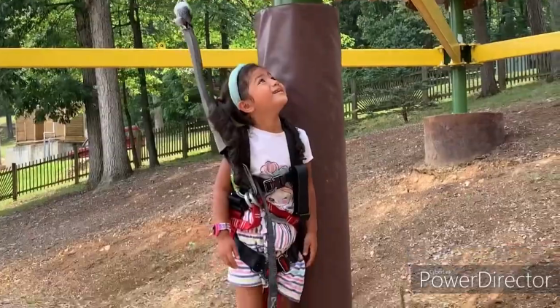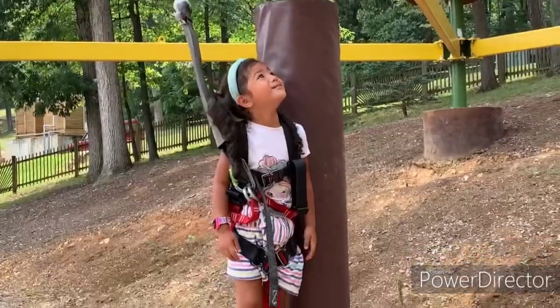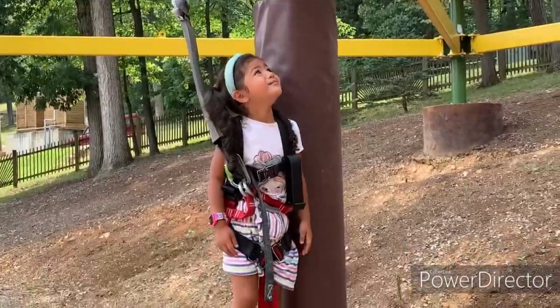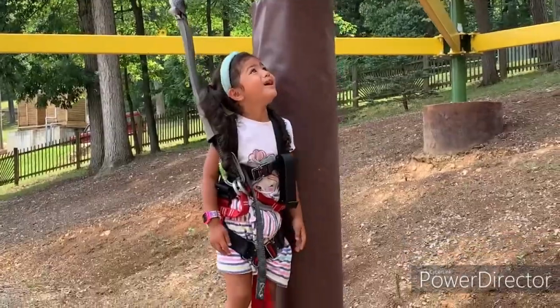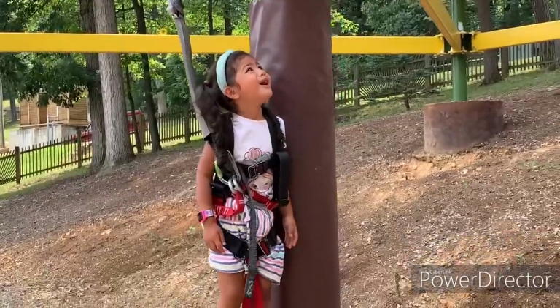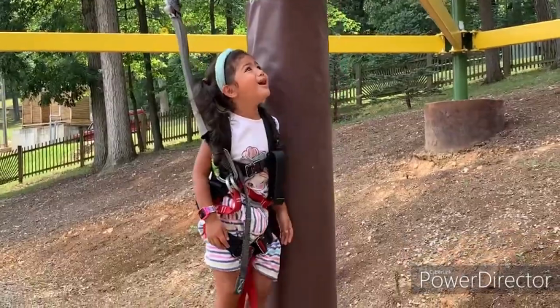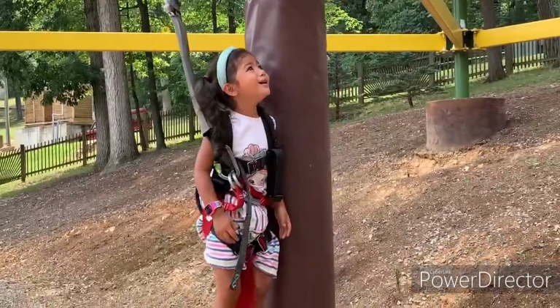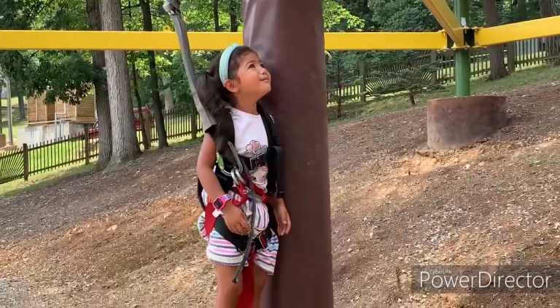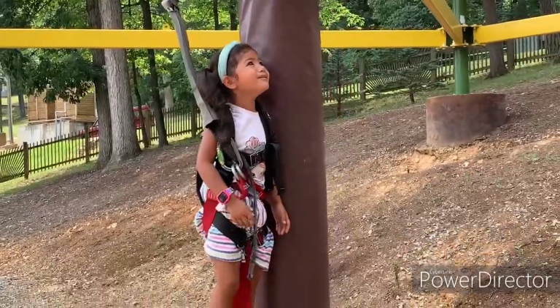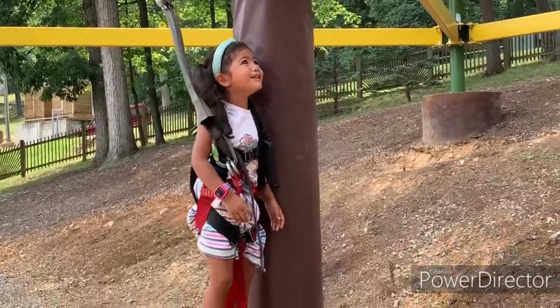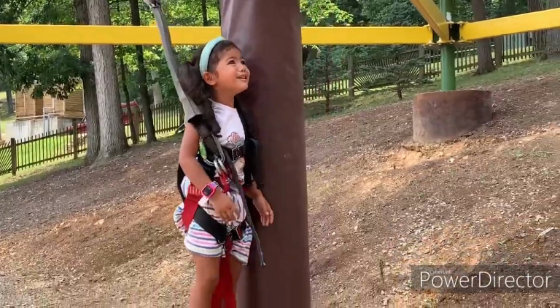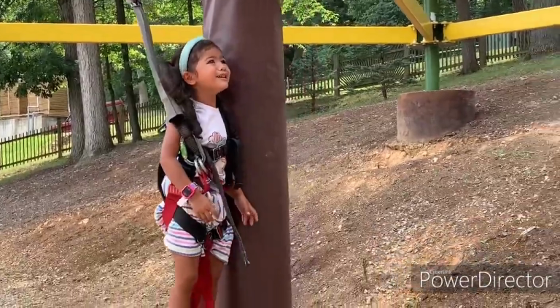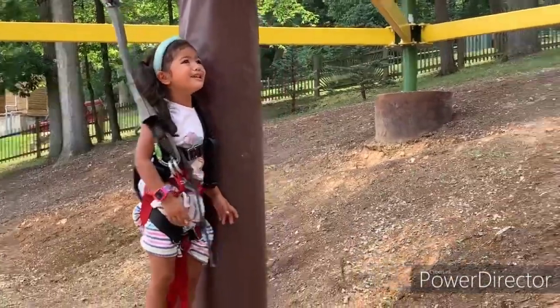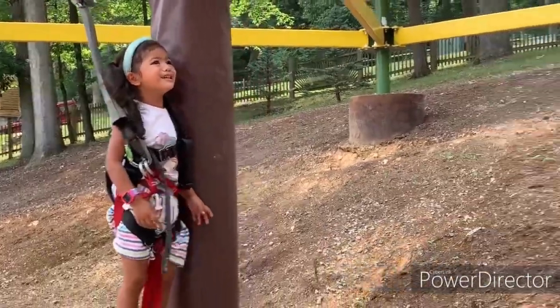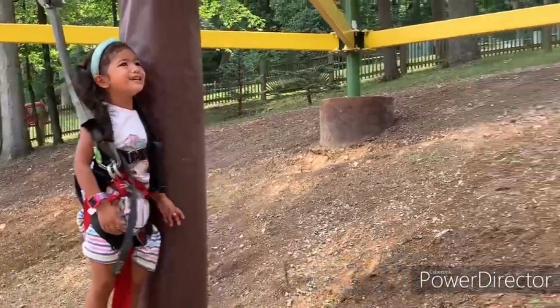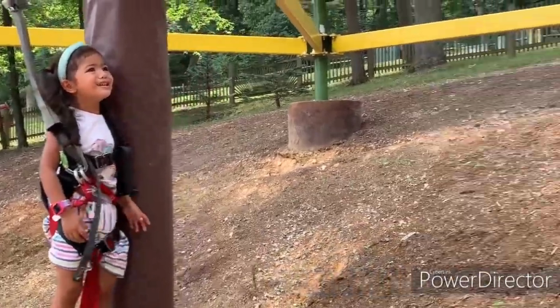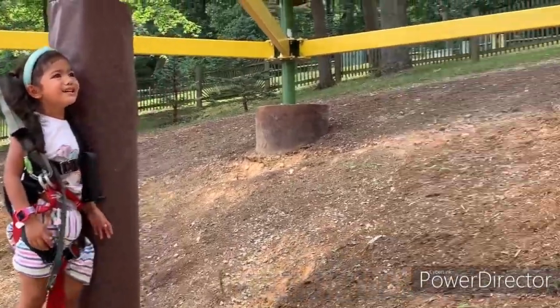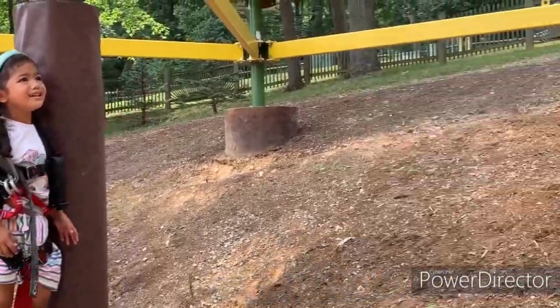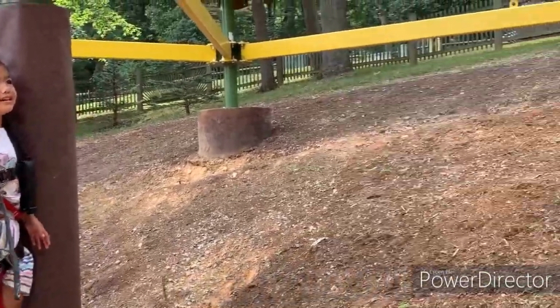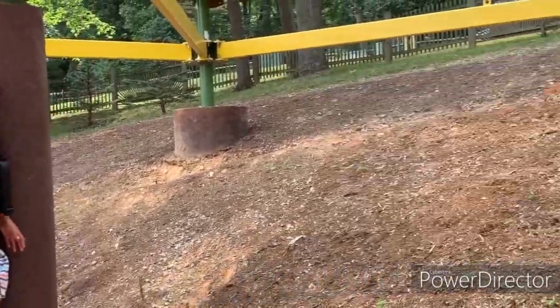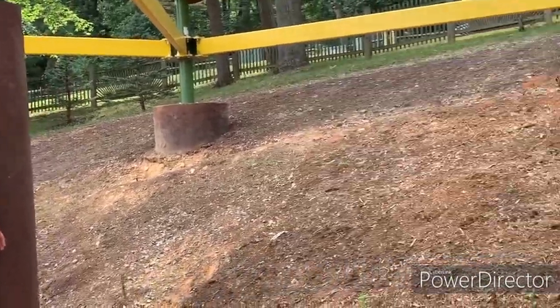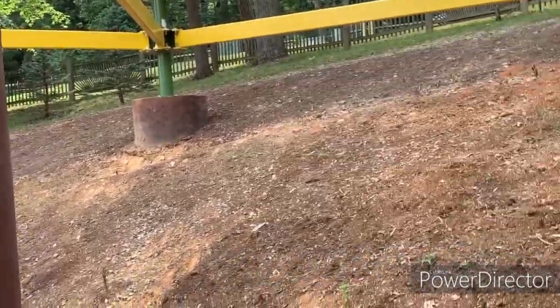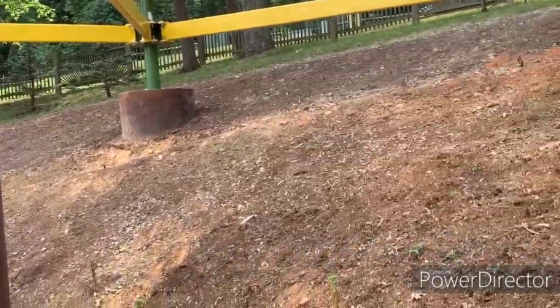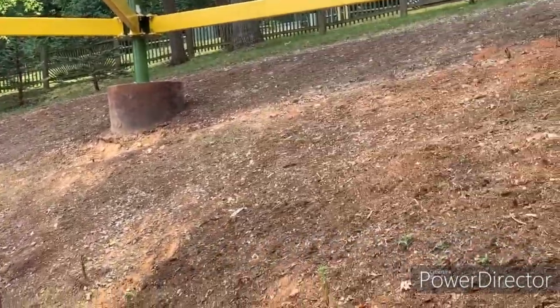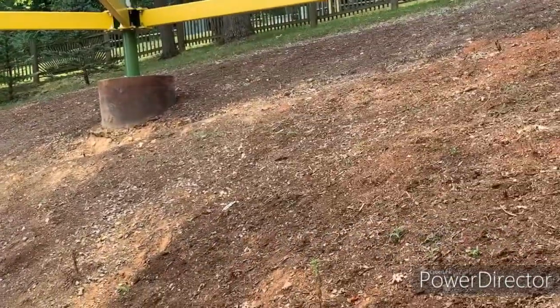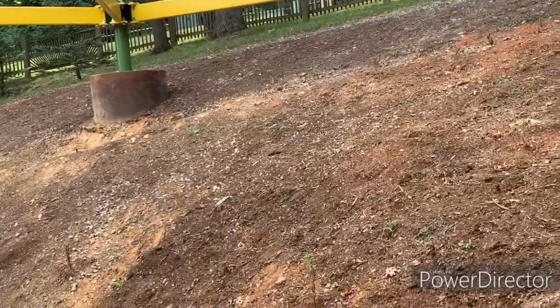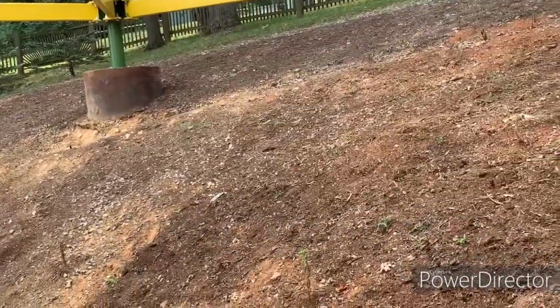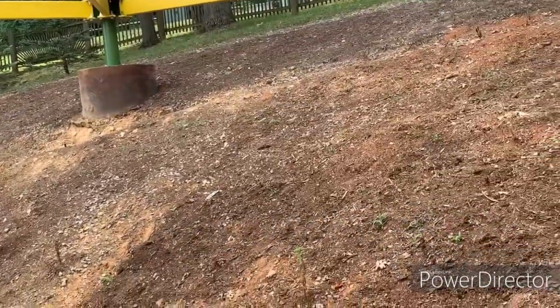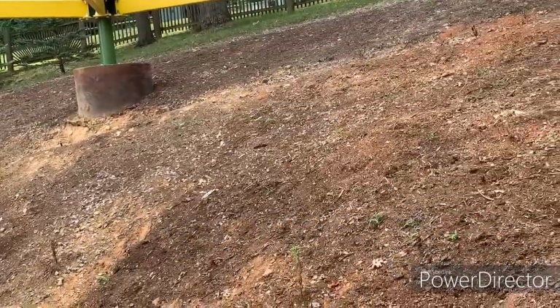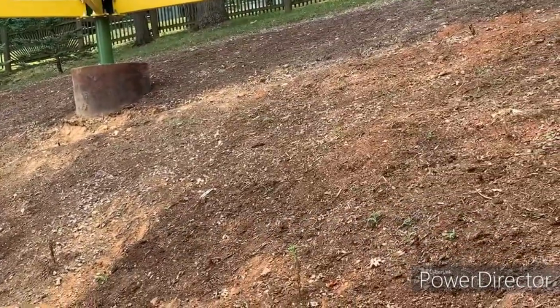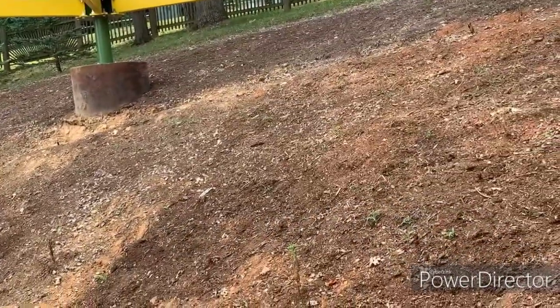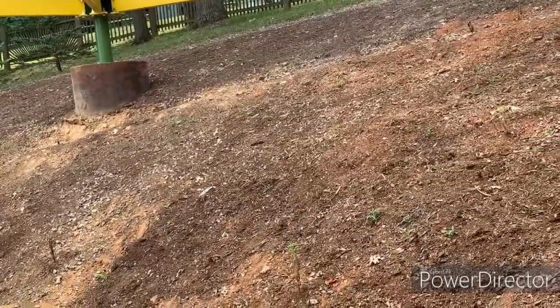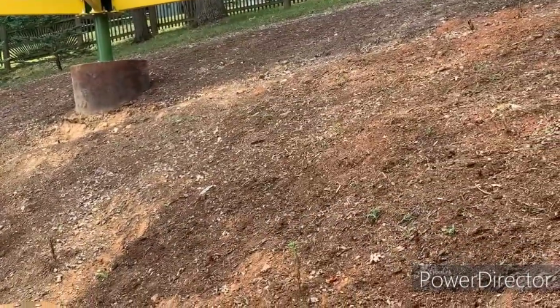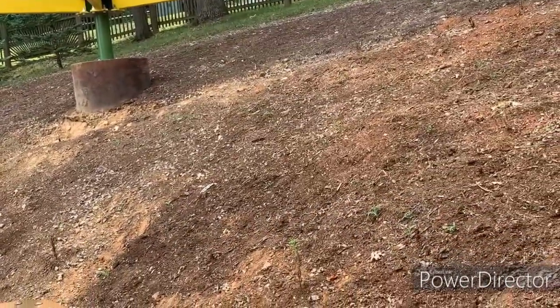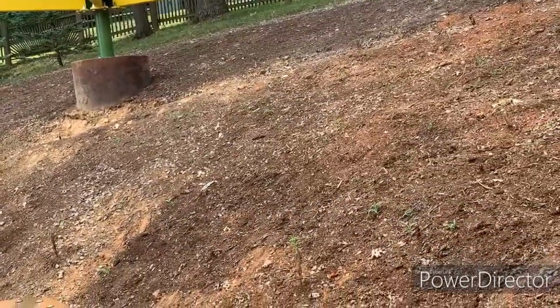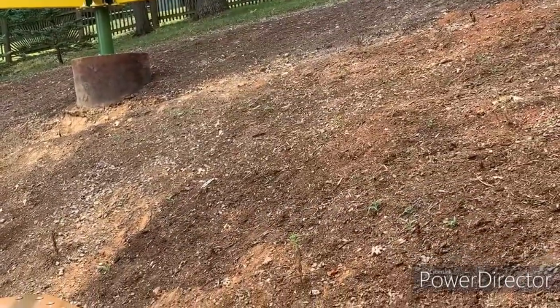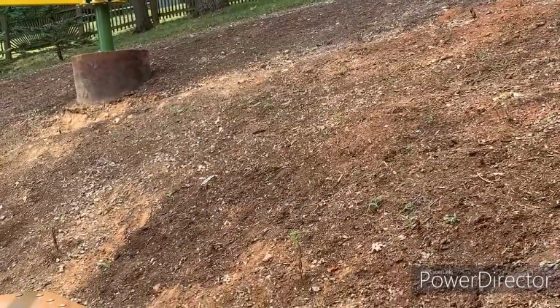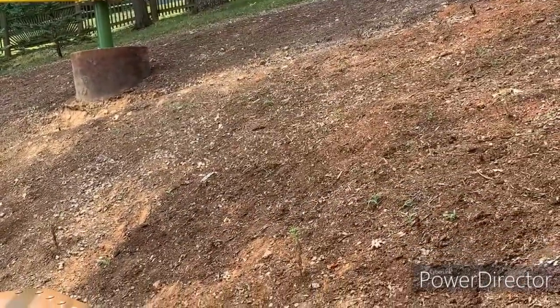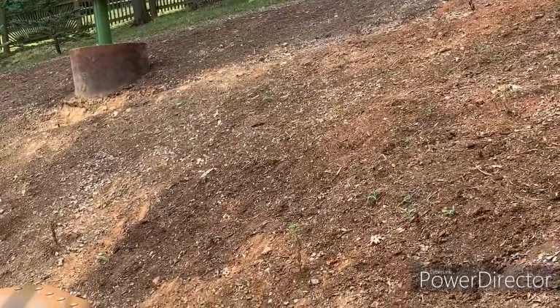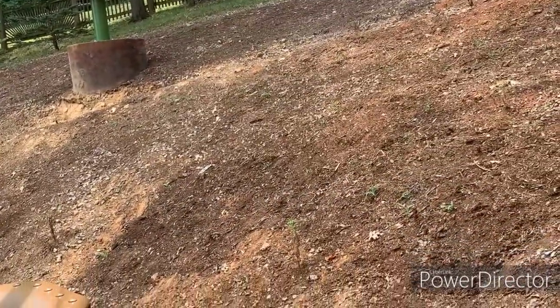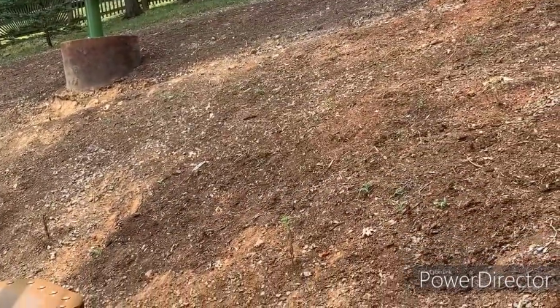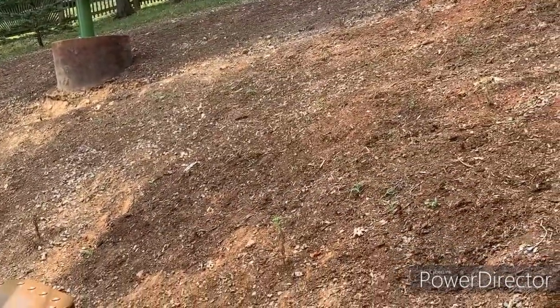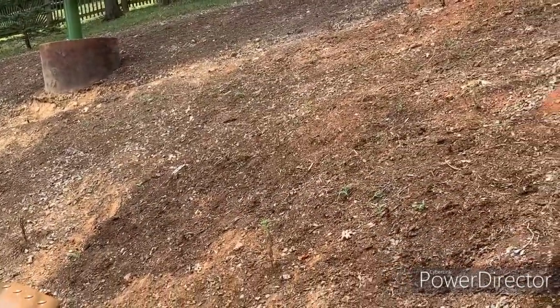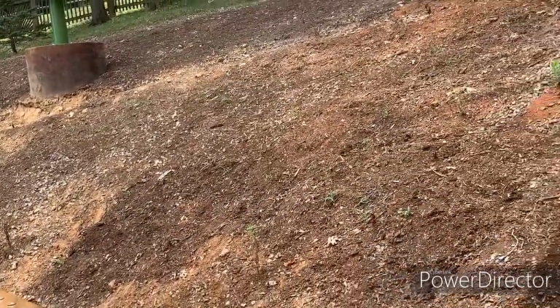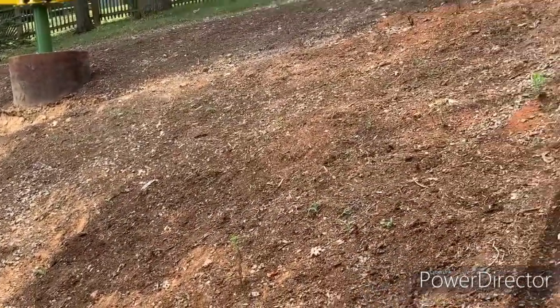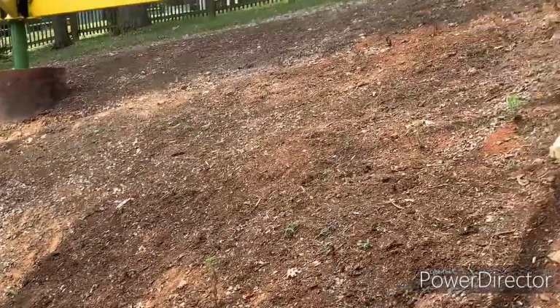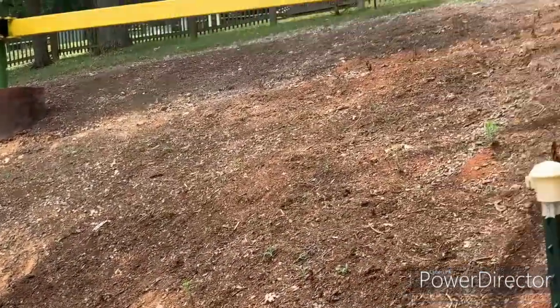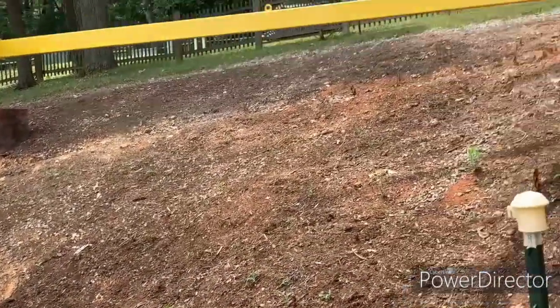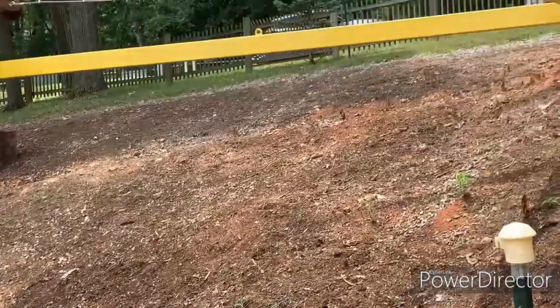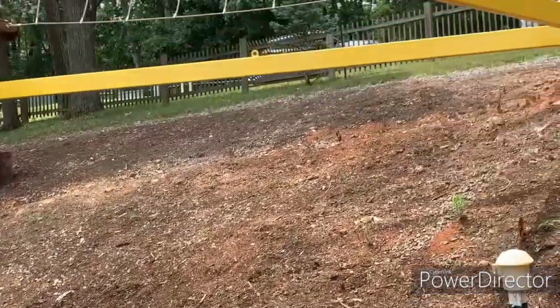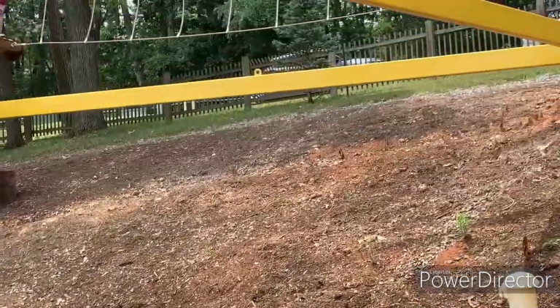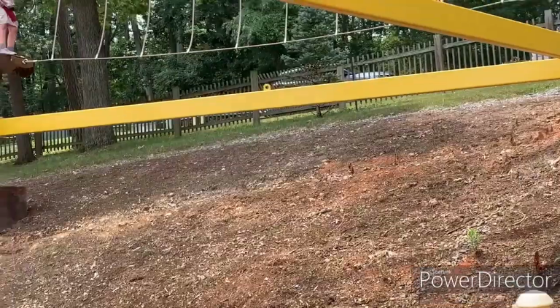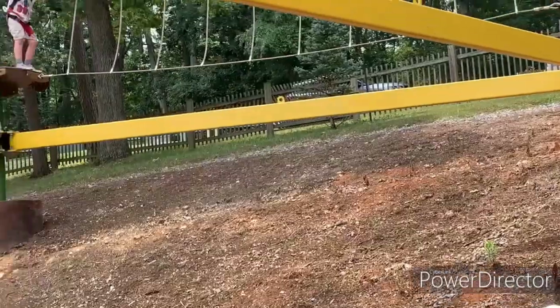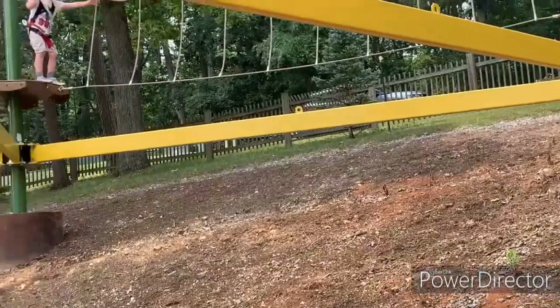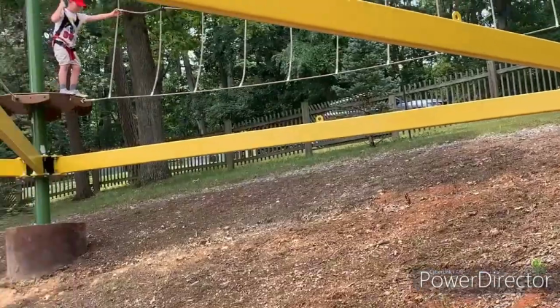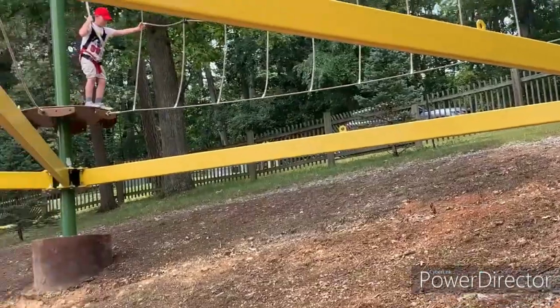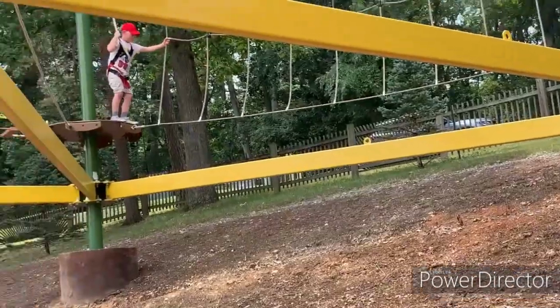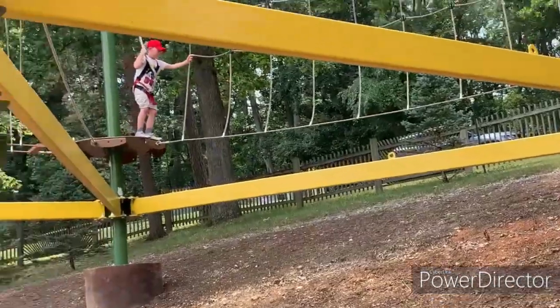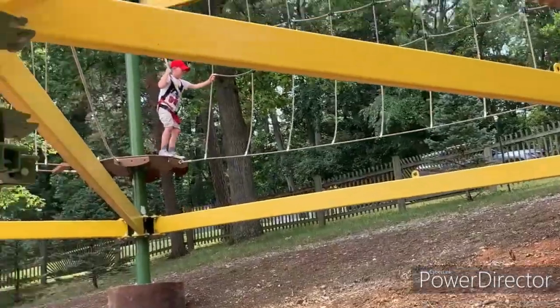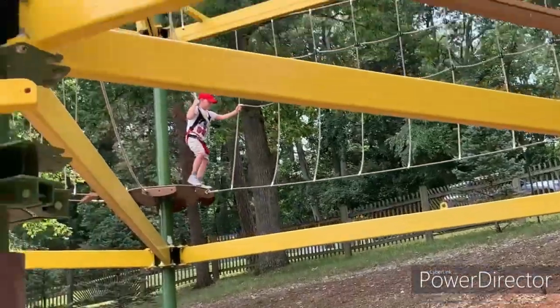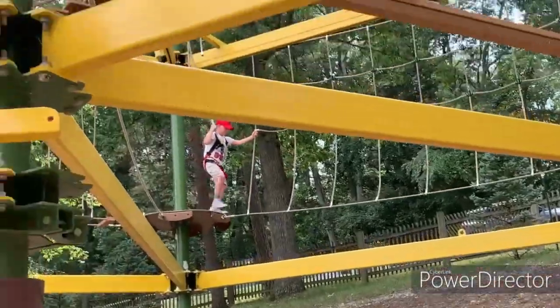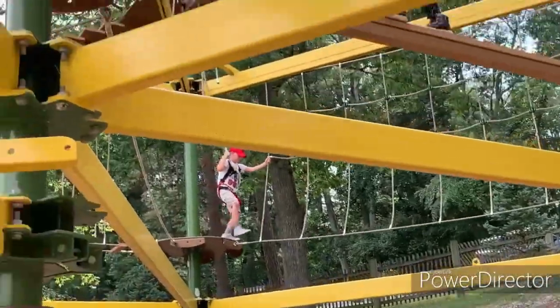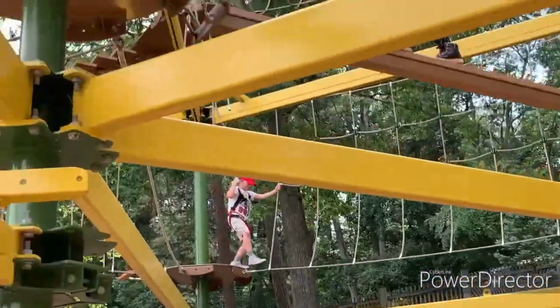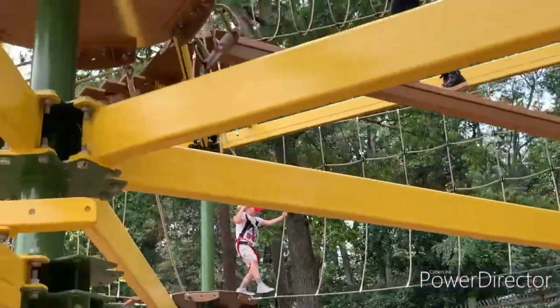Oh my God, it's slippery, it's small — I'm not kidding, it's slippery!